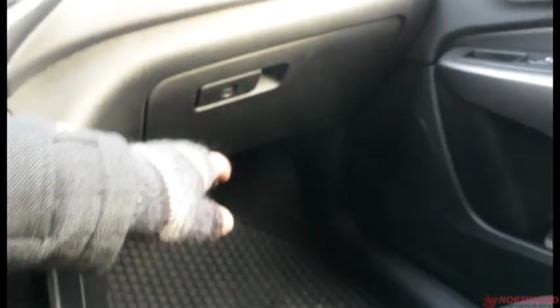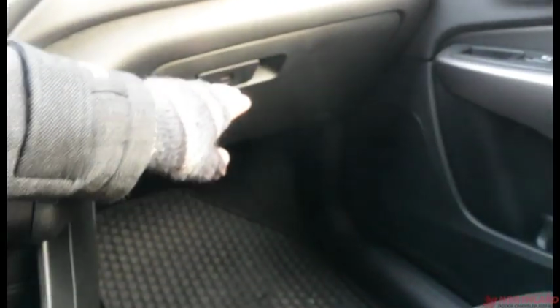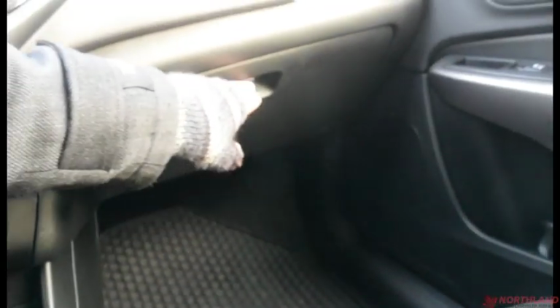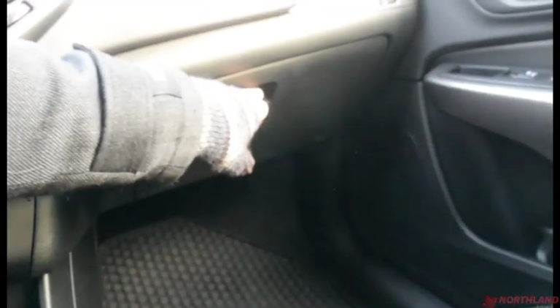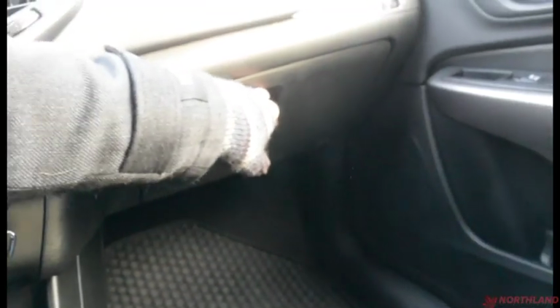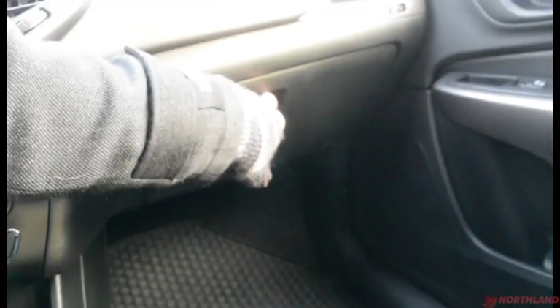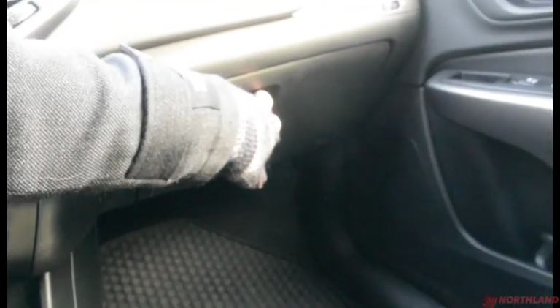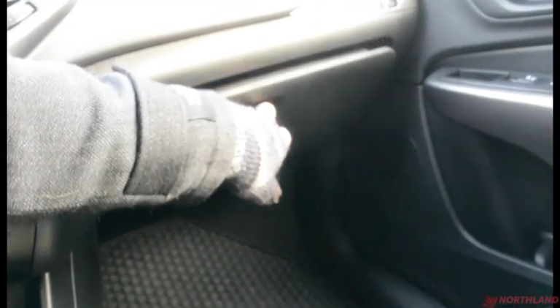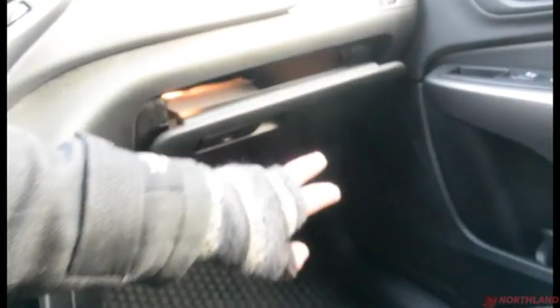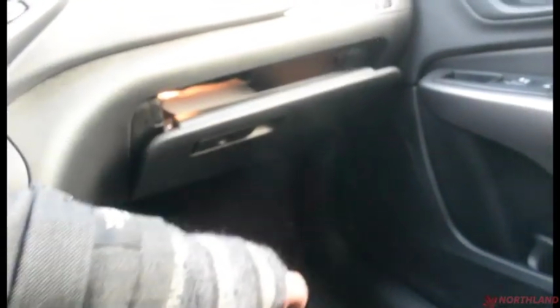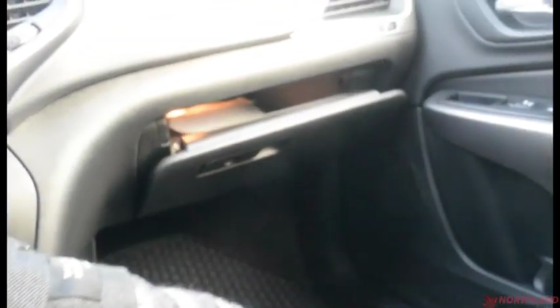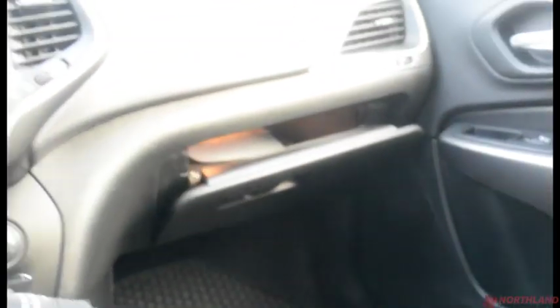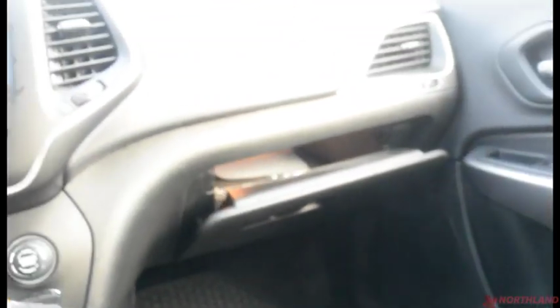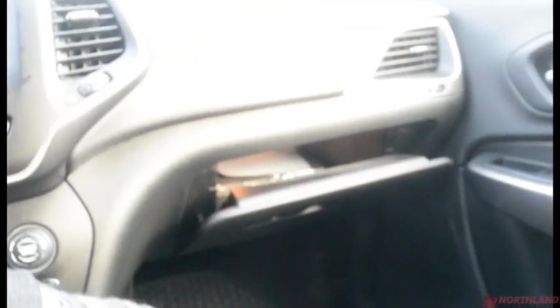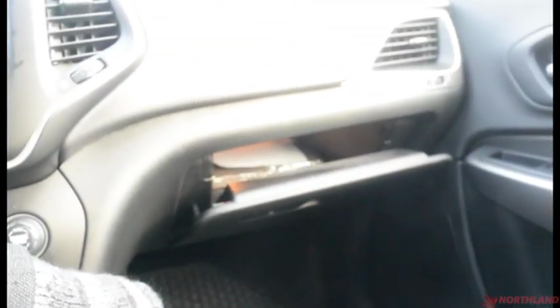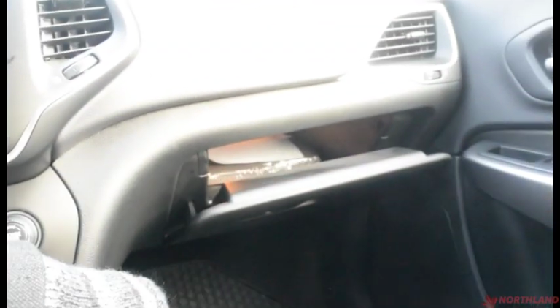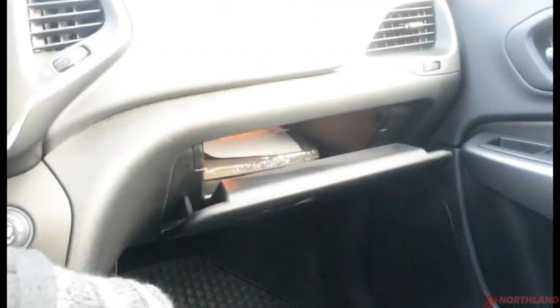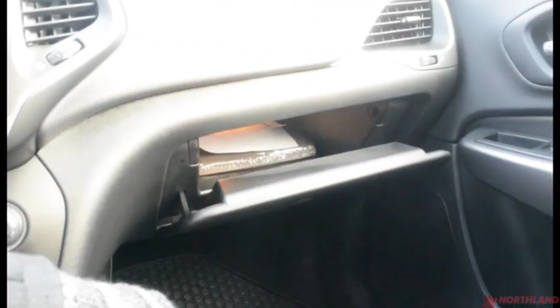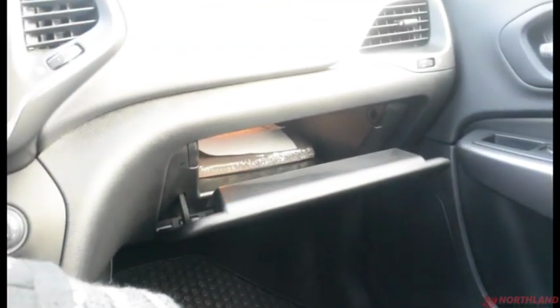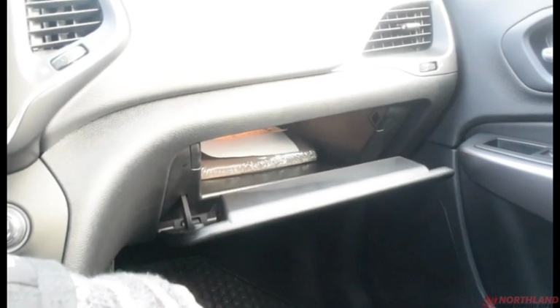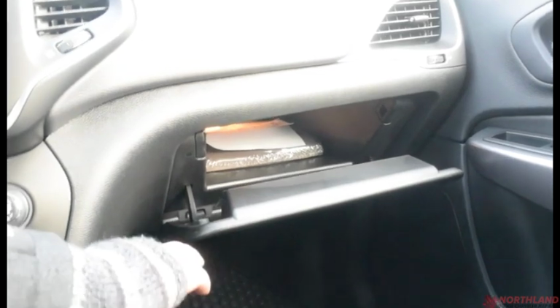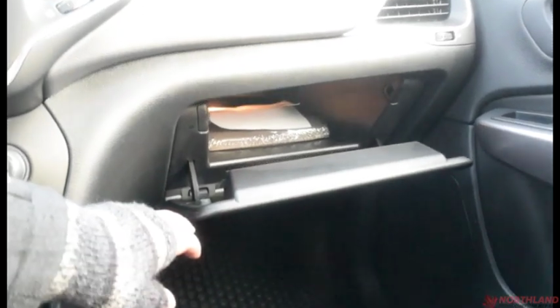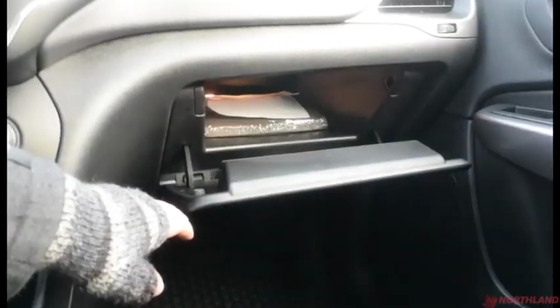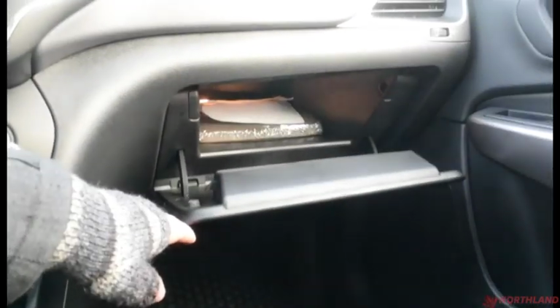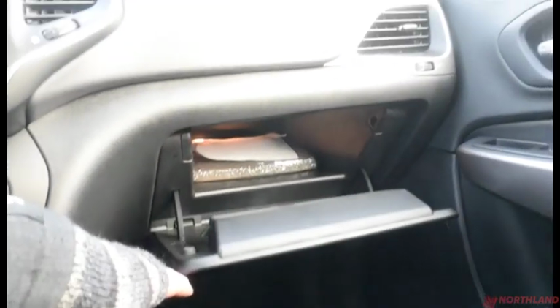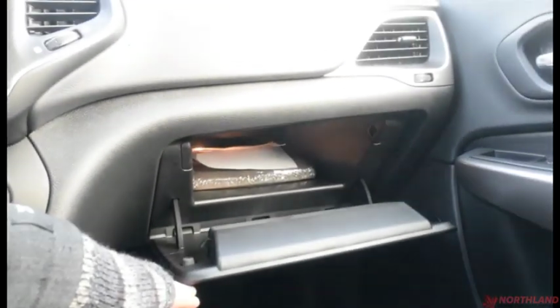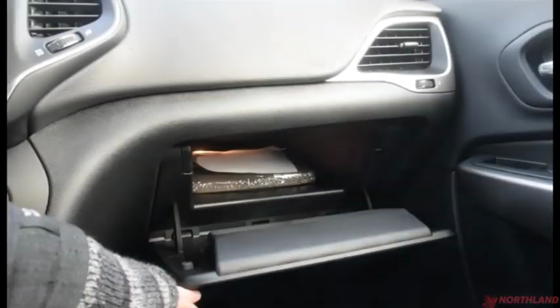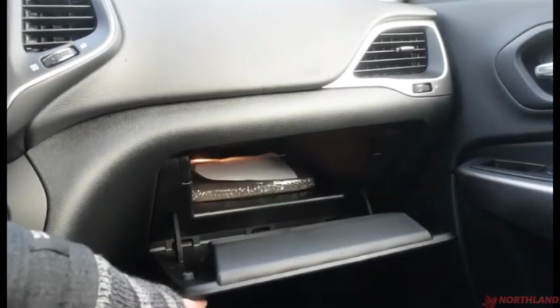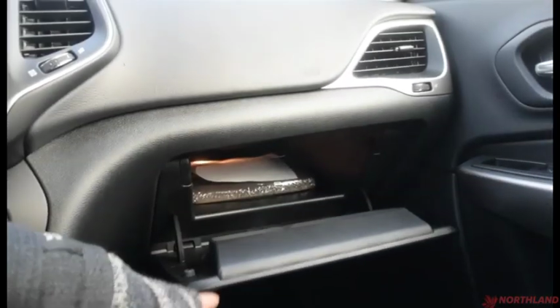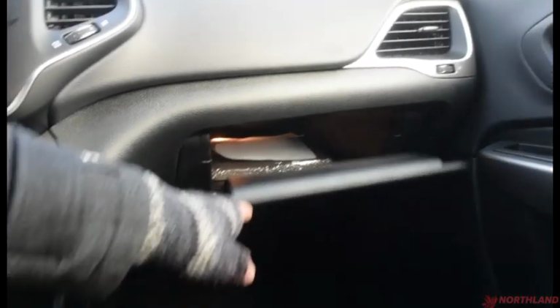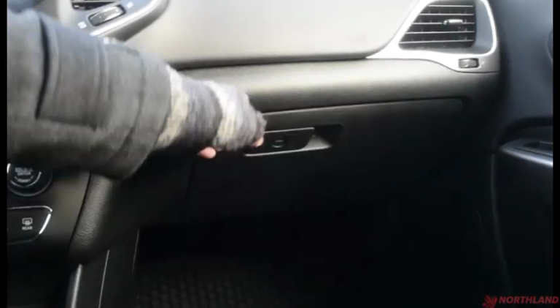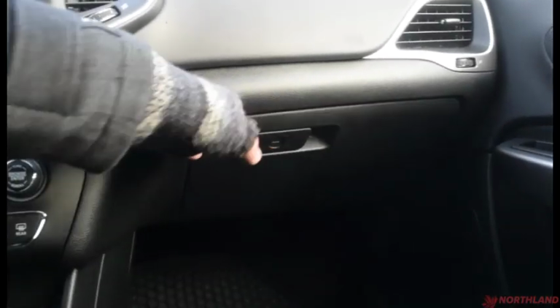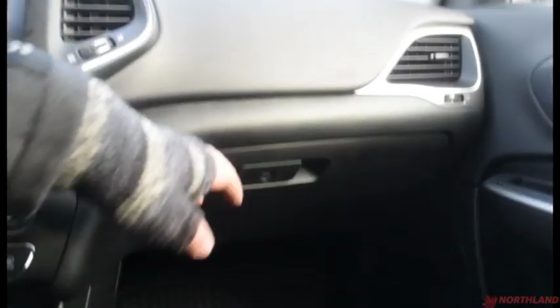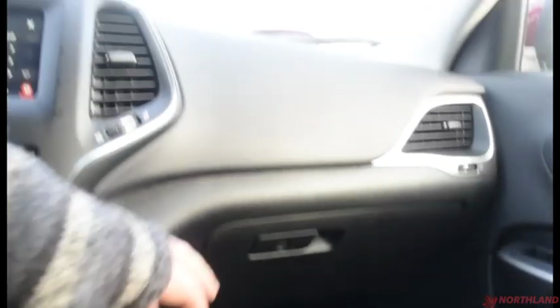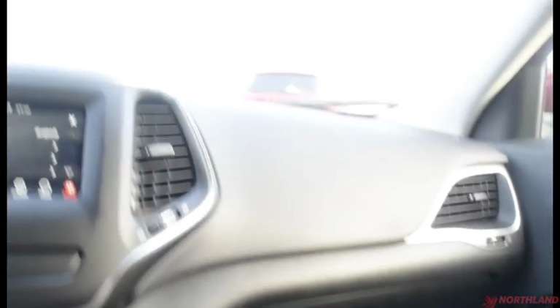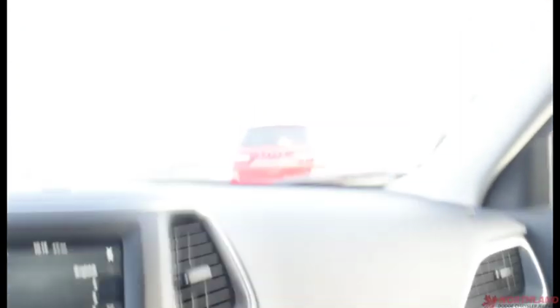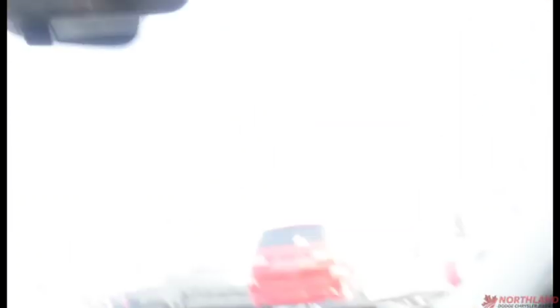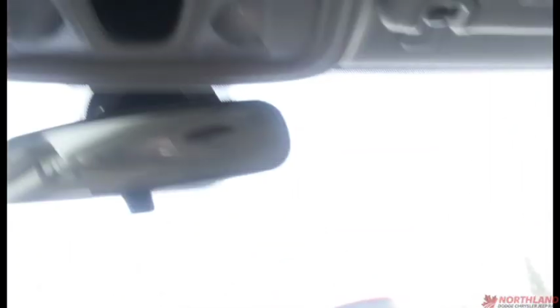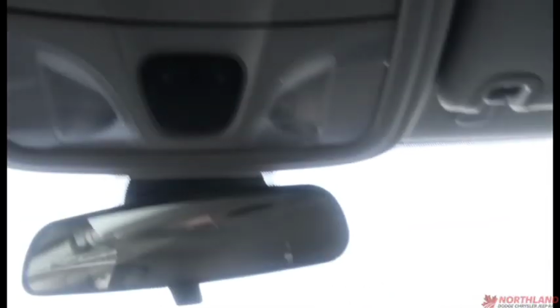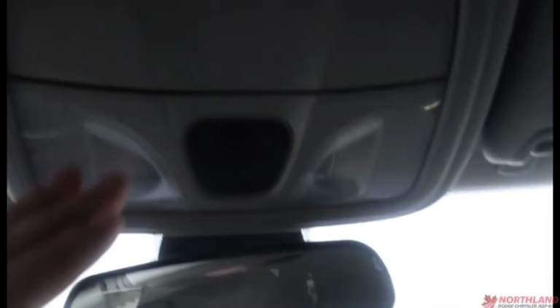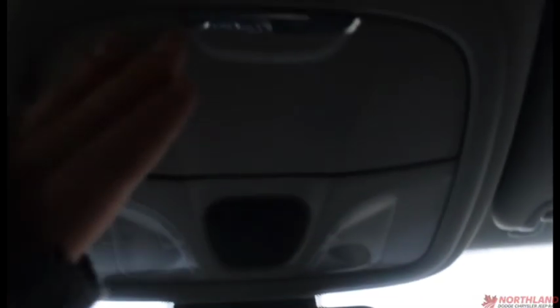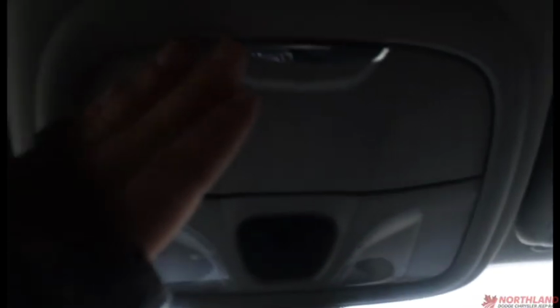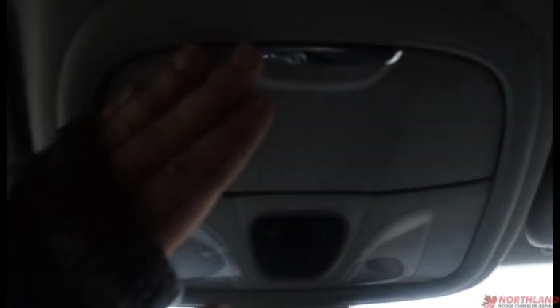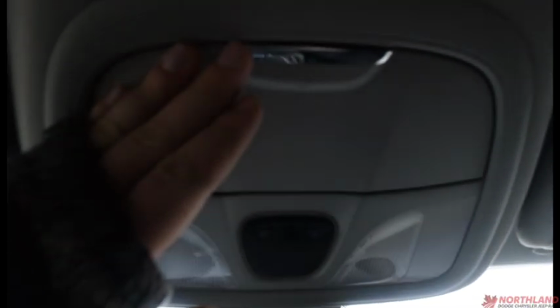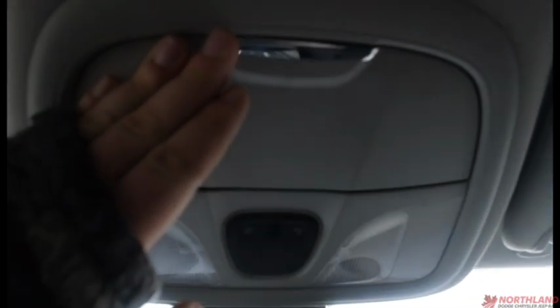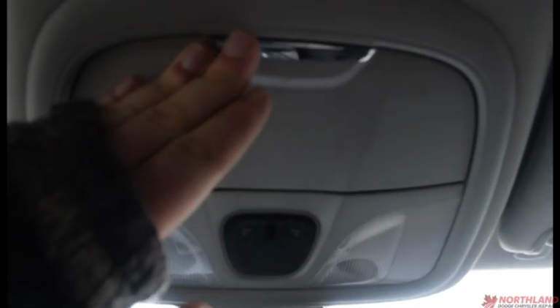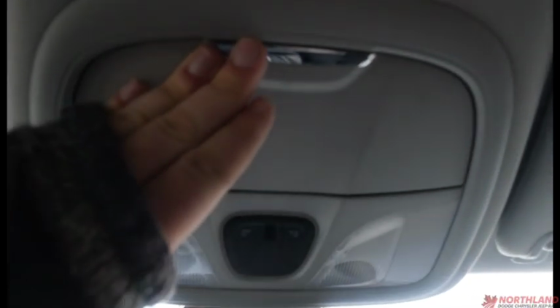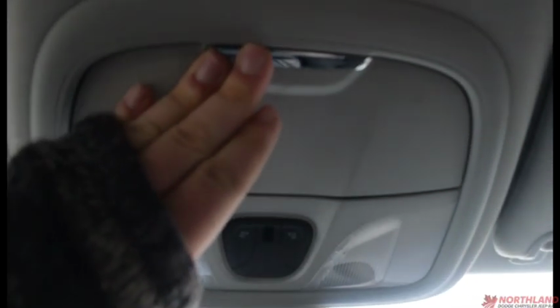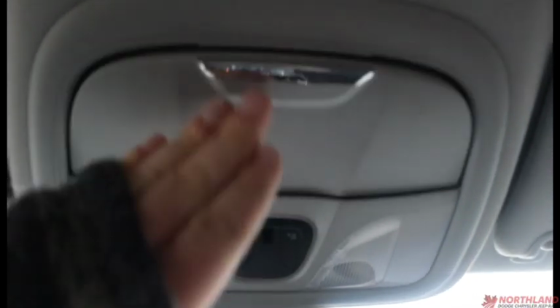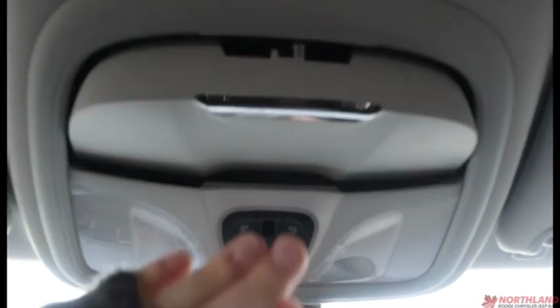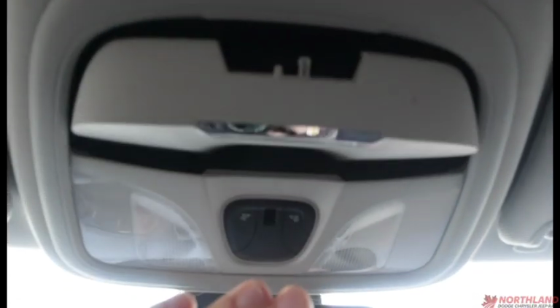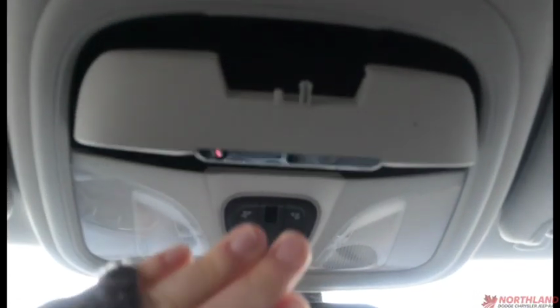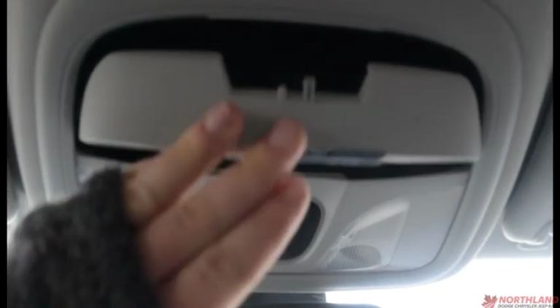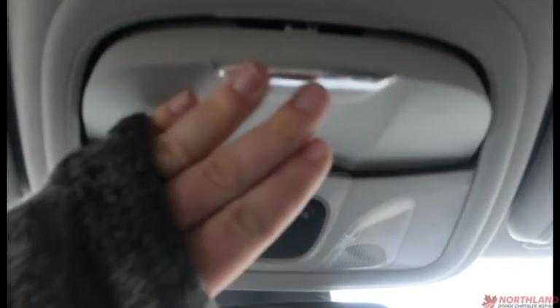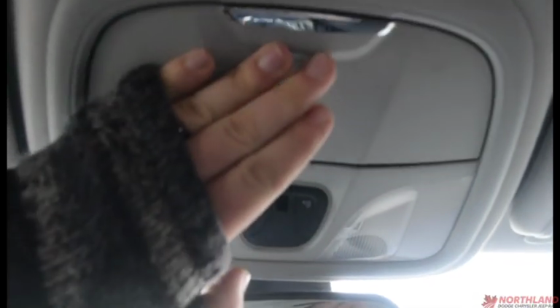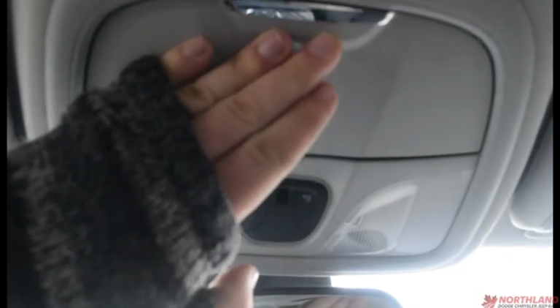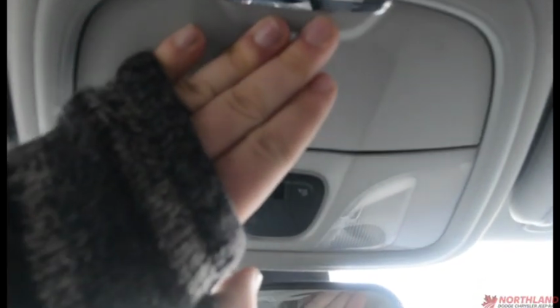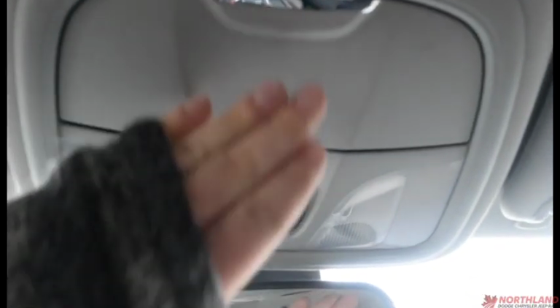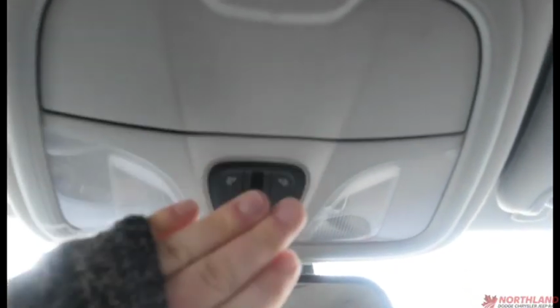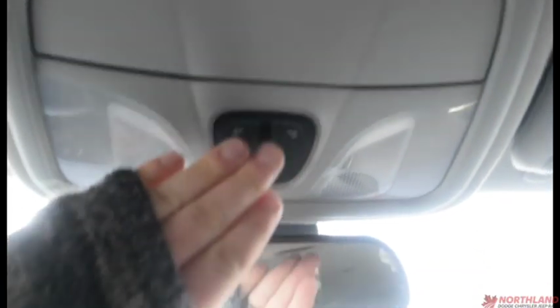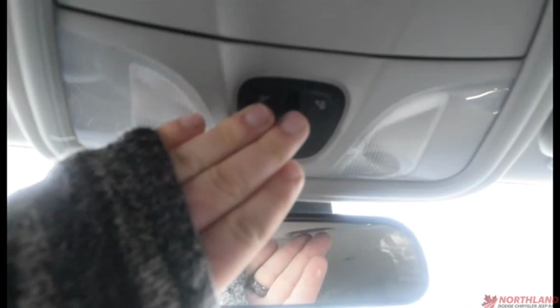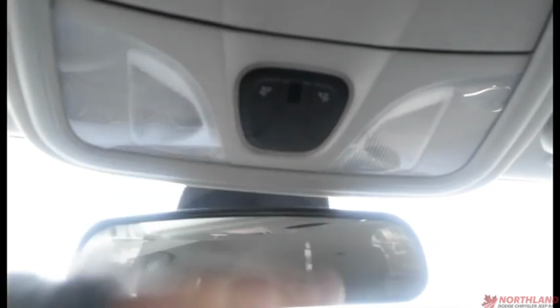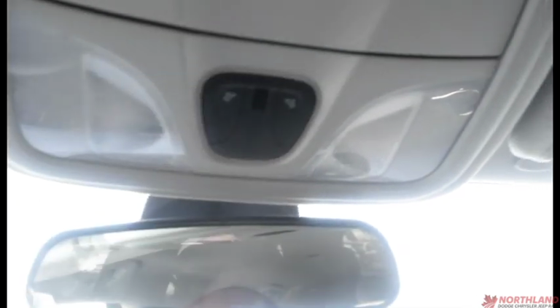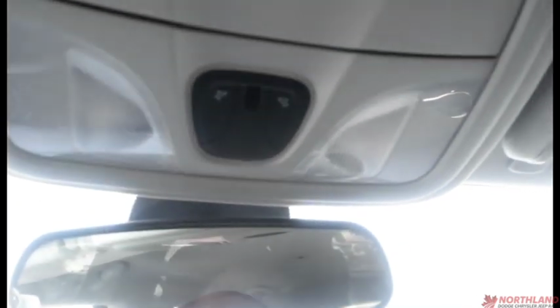Over here we have our locking glove box — looks great with tons of room in there. And up top you have a sunglass holder as well as some overhead lights.